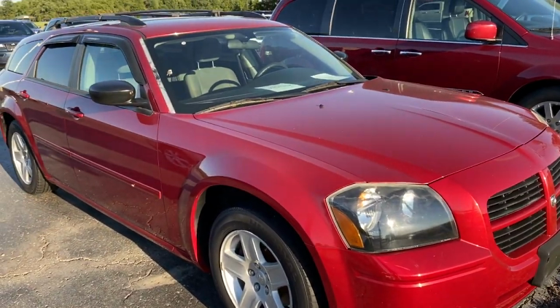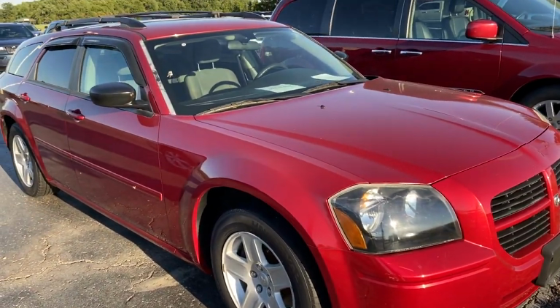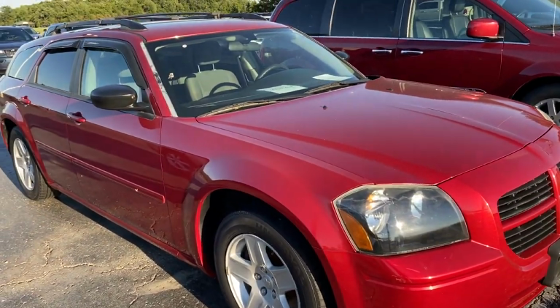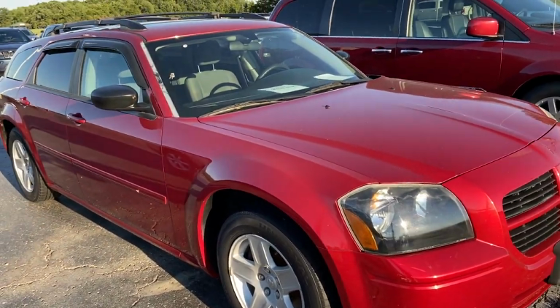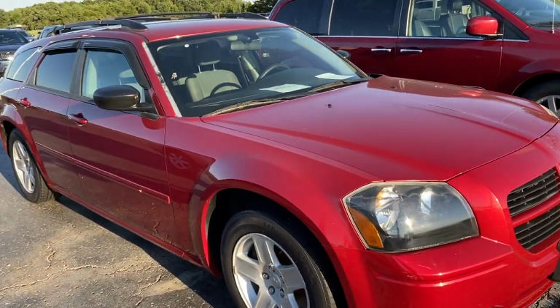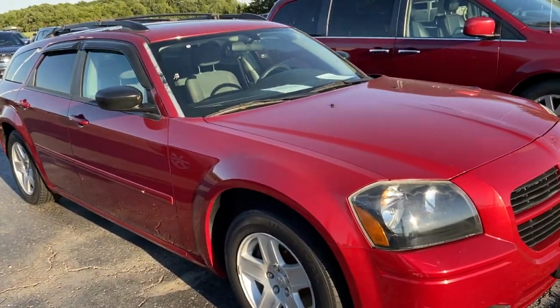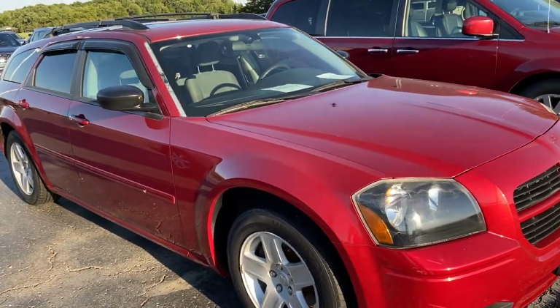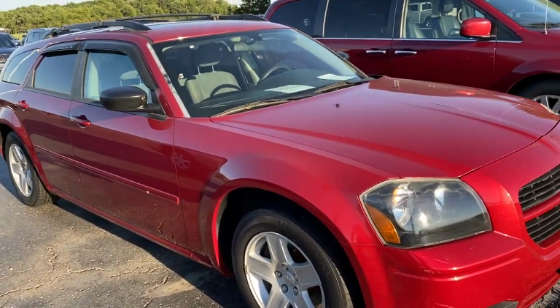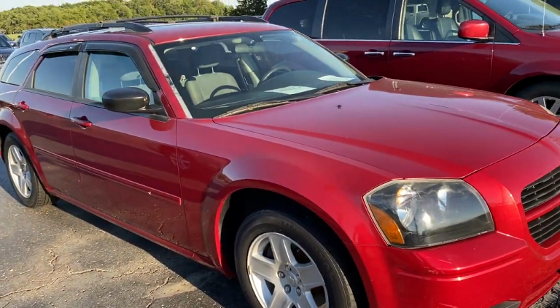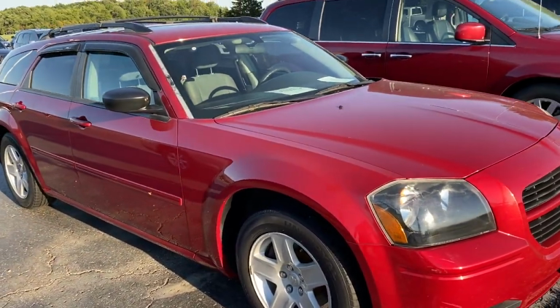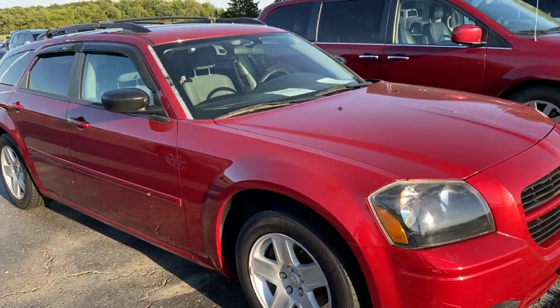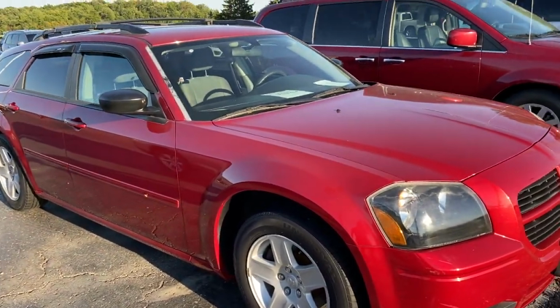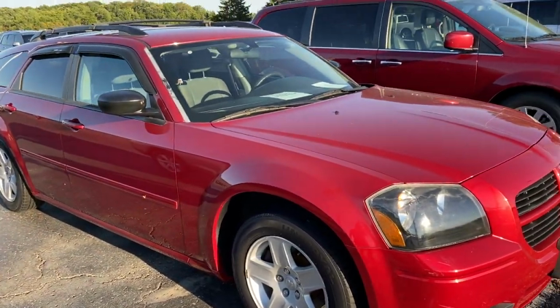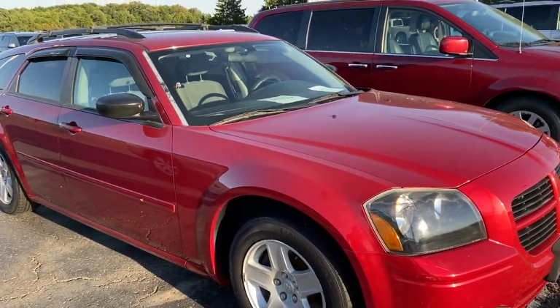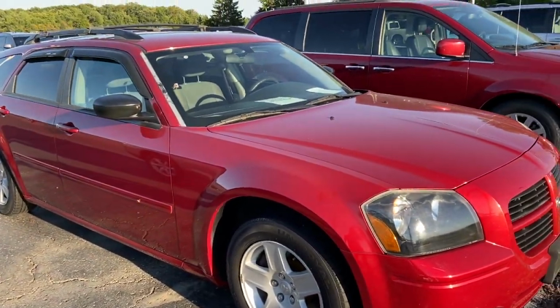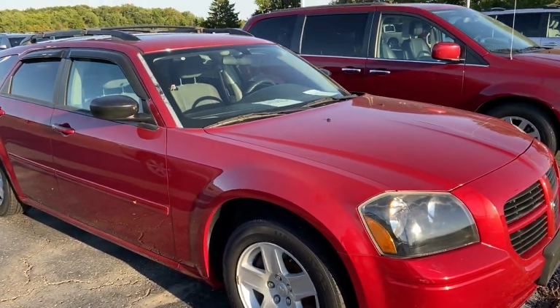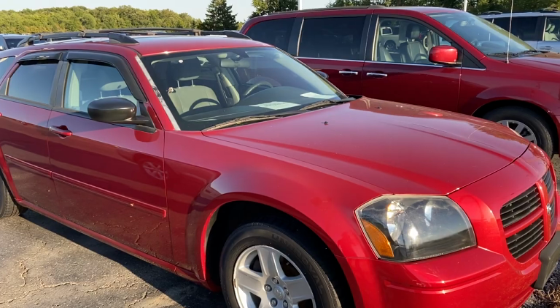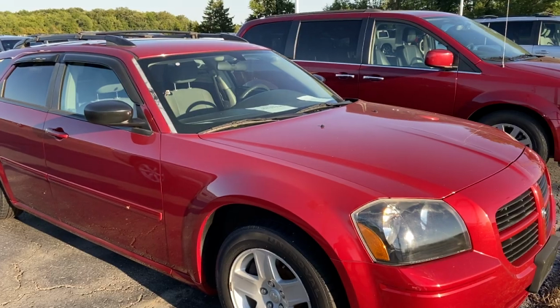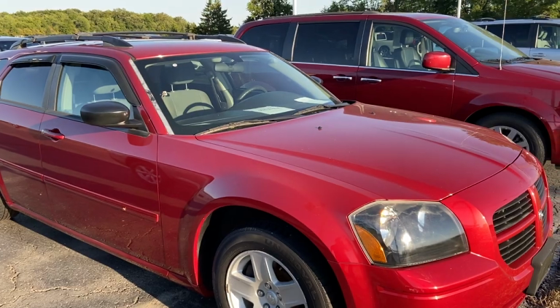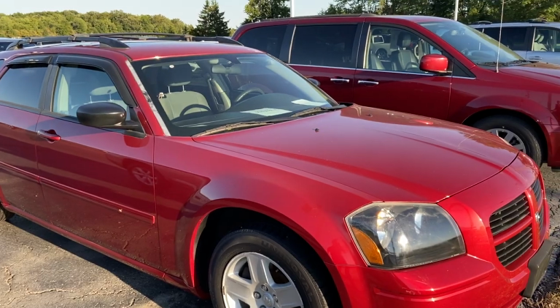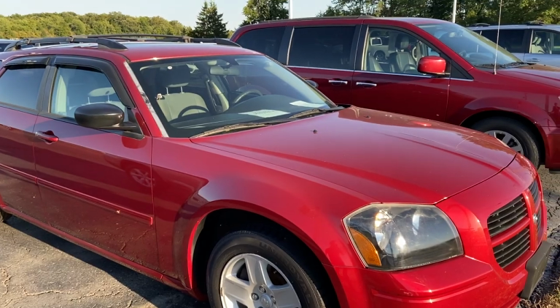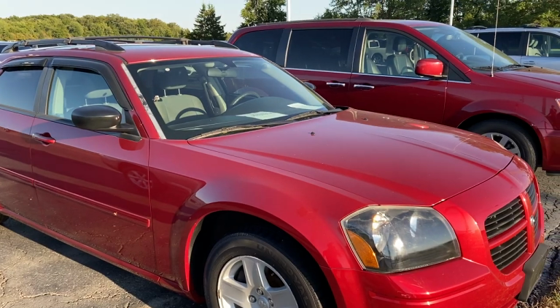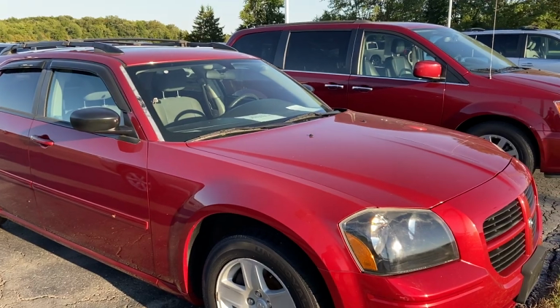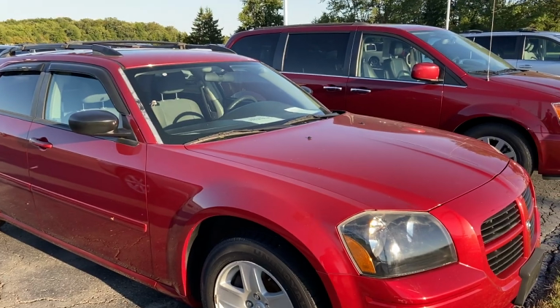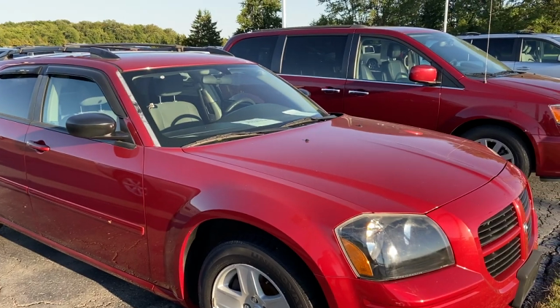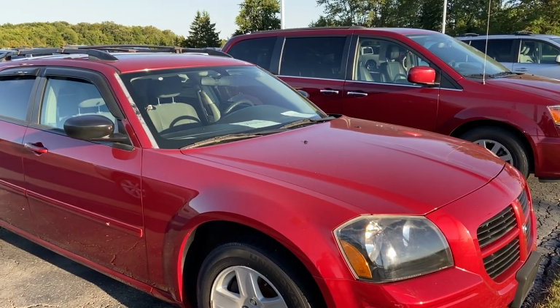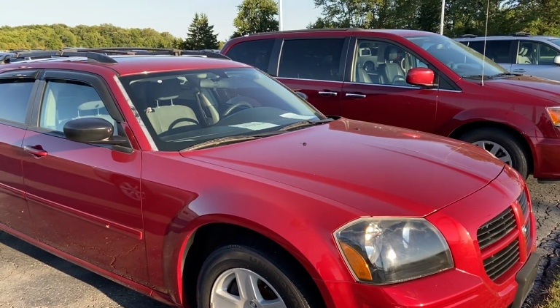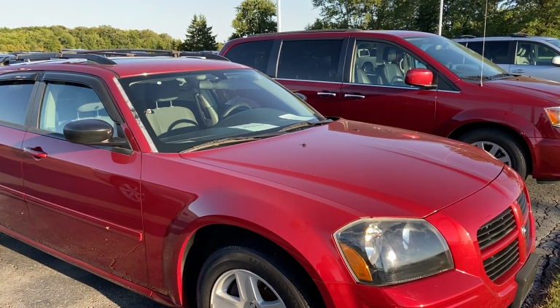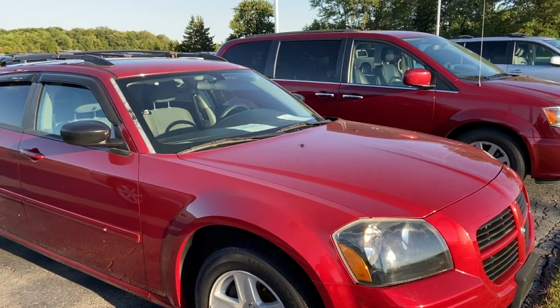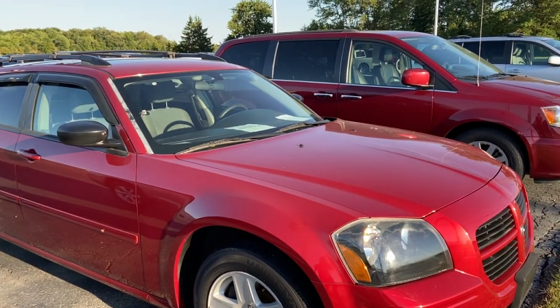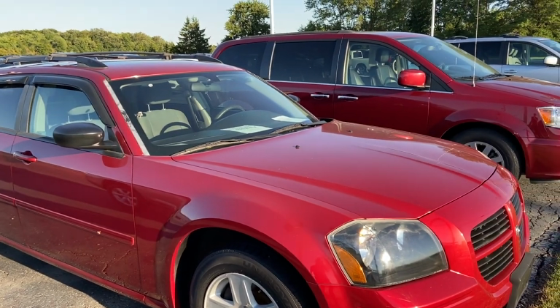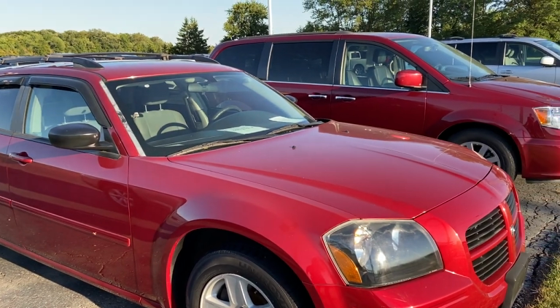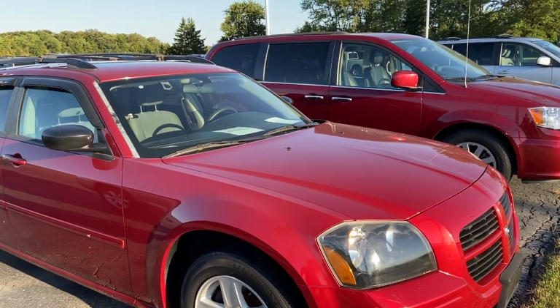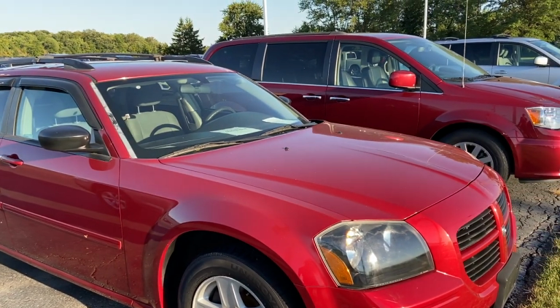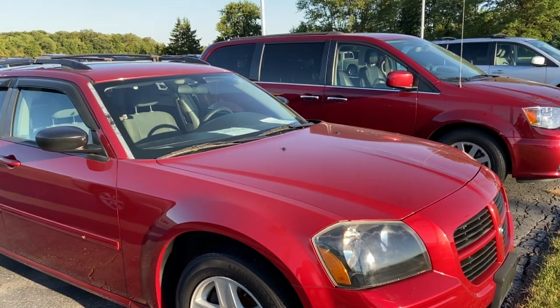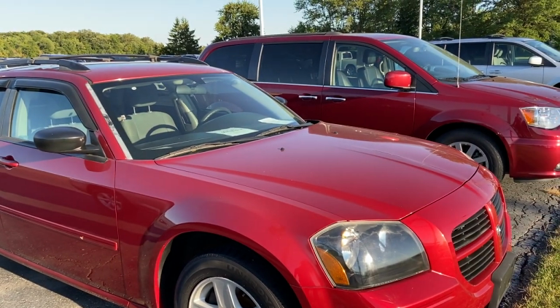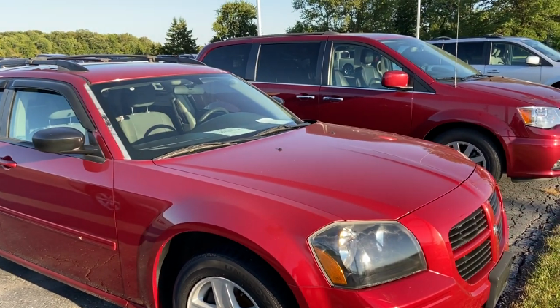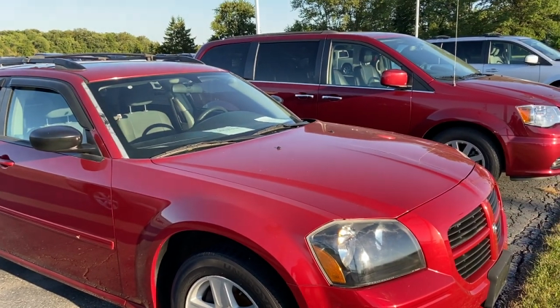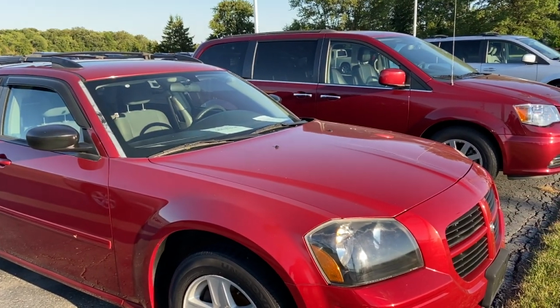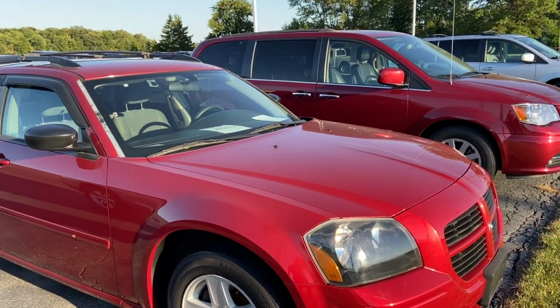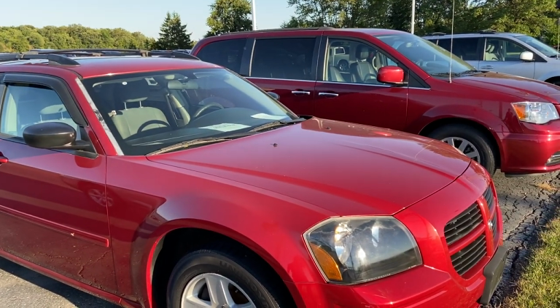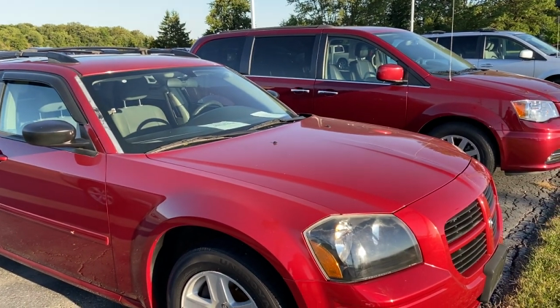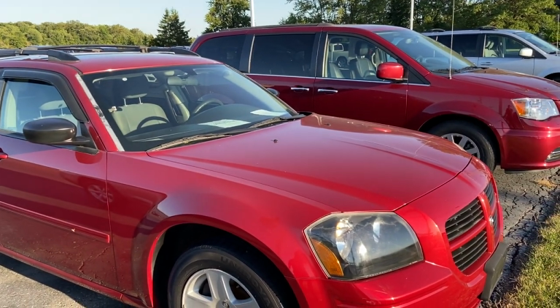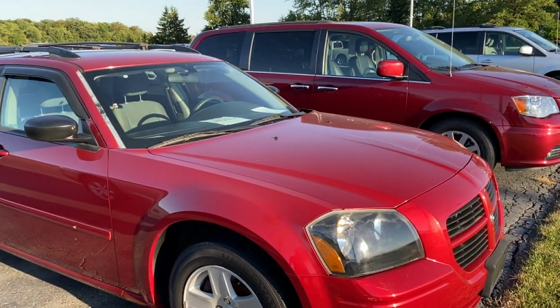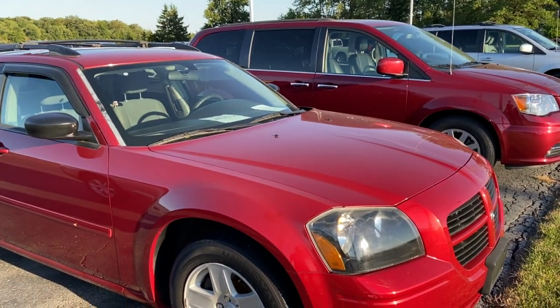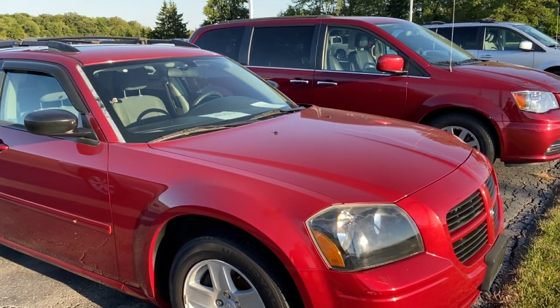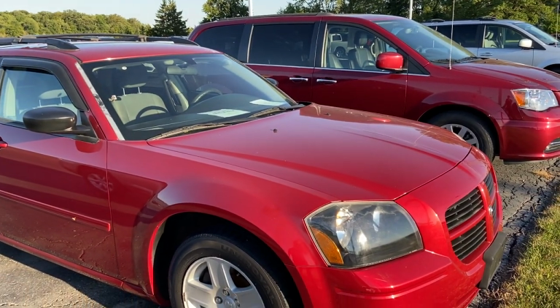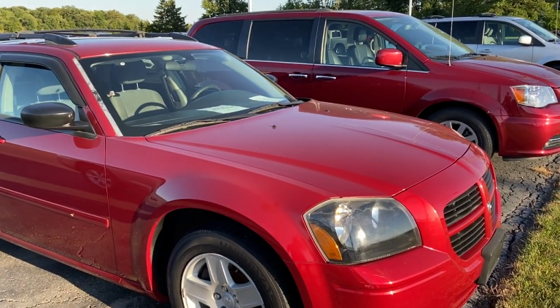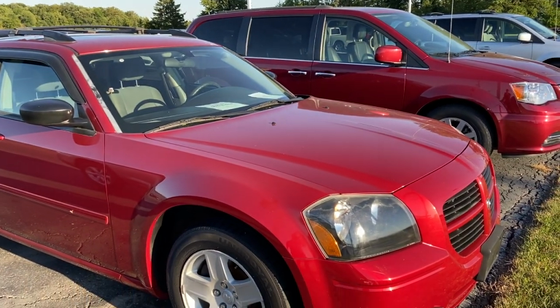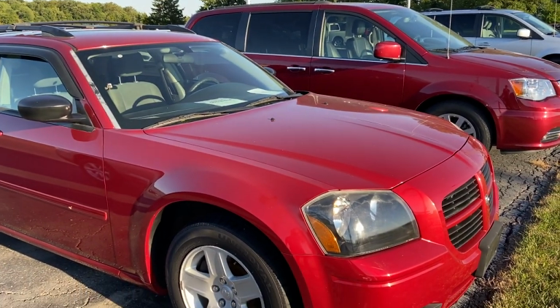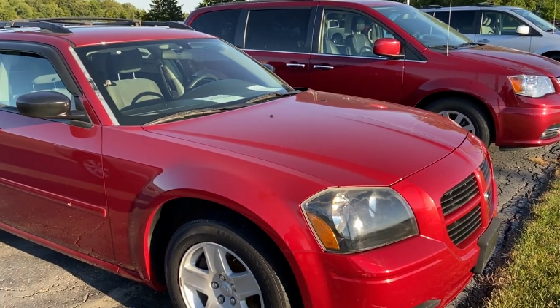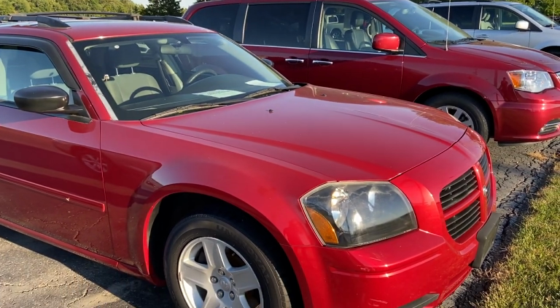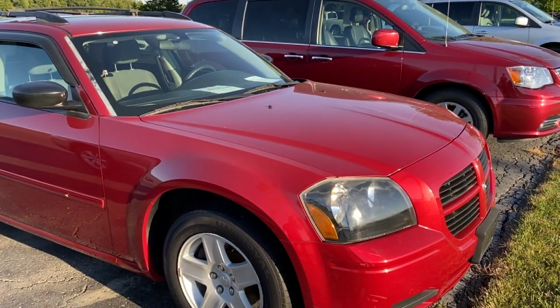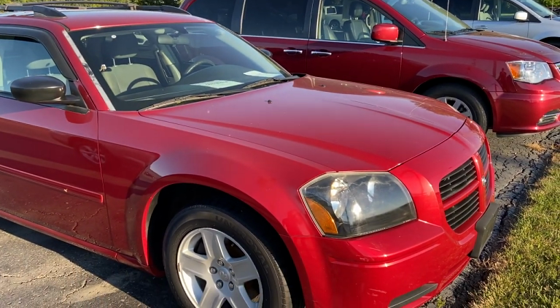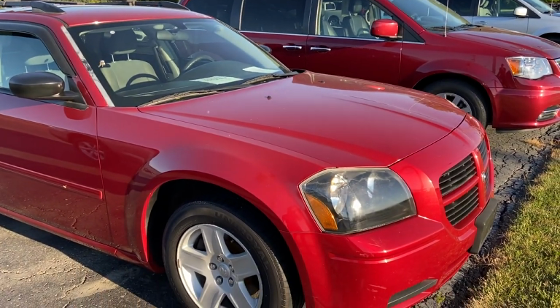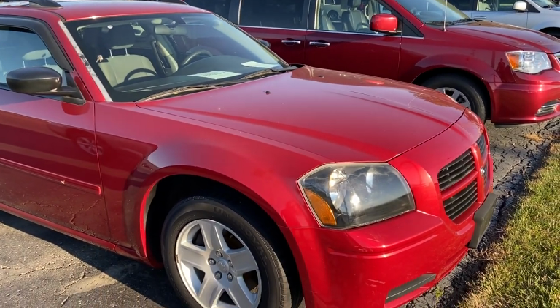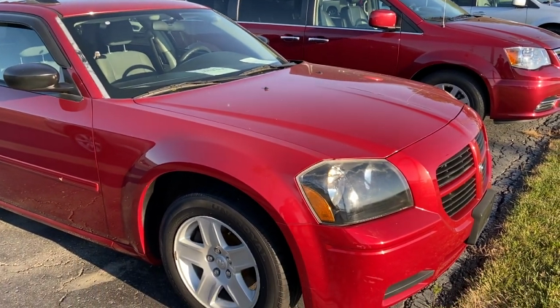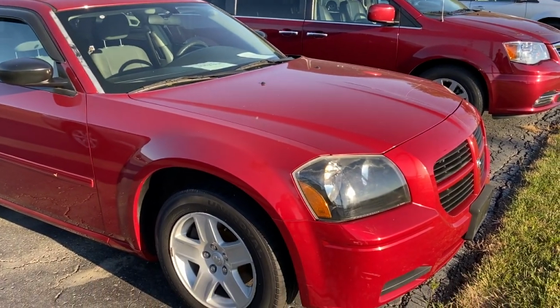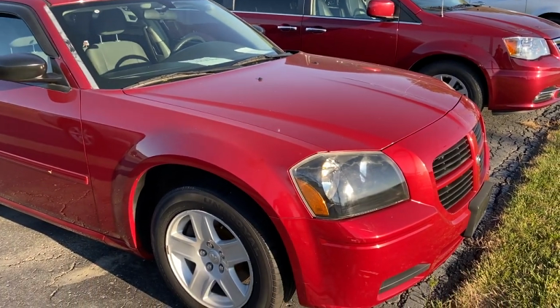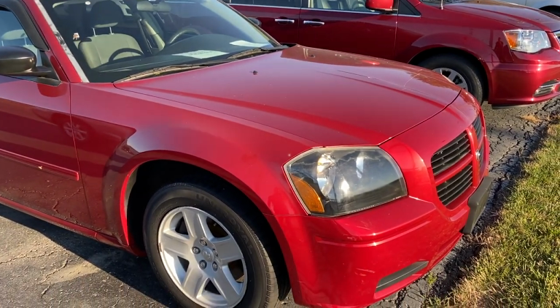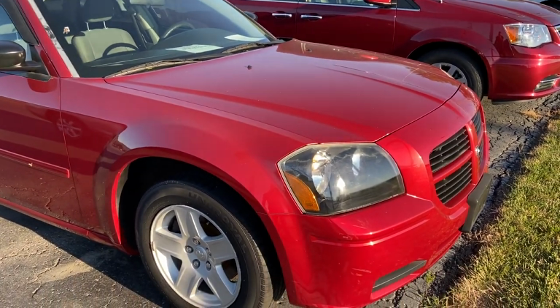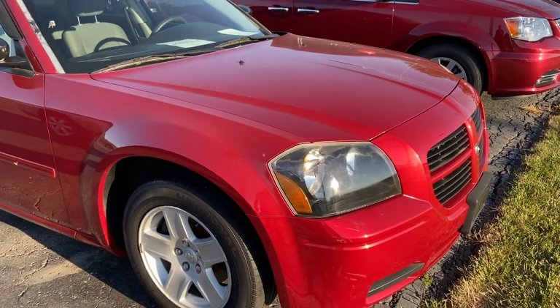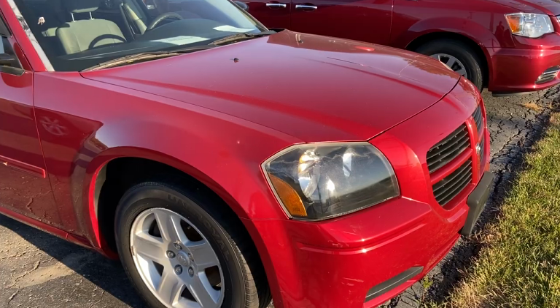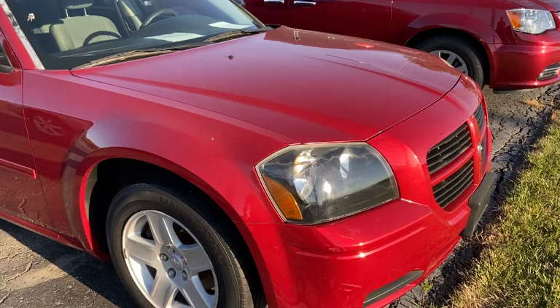I'm going to be really picky — not to try to devalue the vehicle or anything like that — I just want to accurately represent it as much as possible.